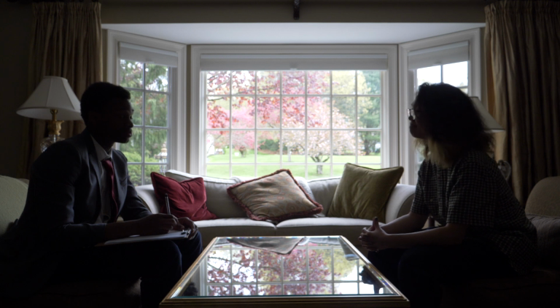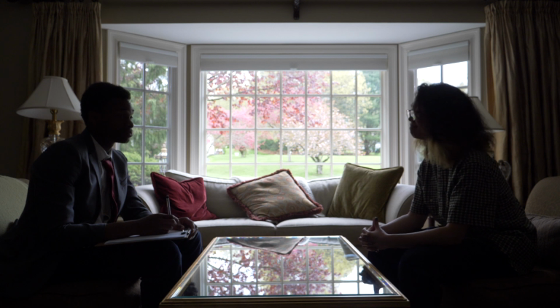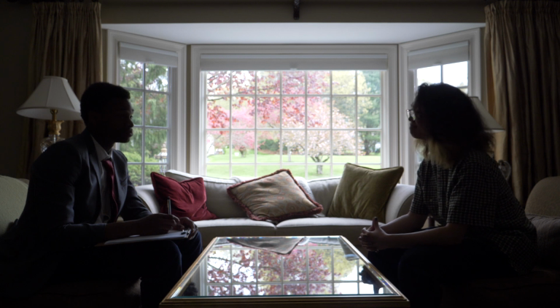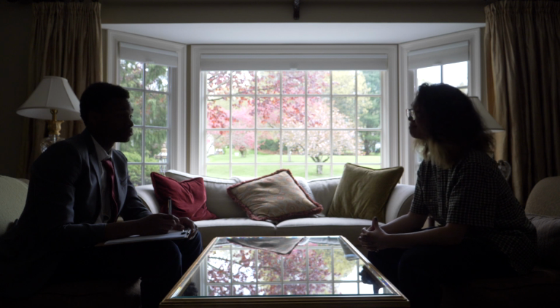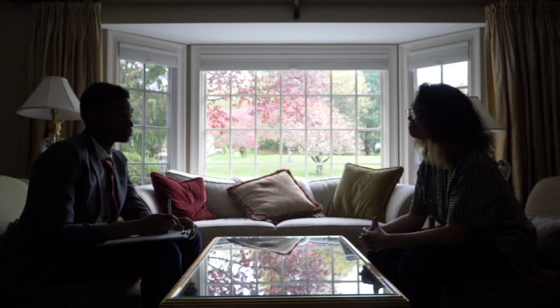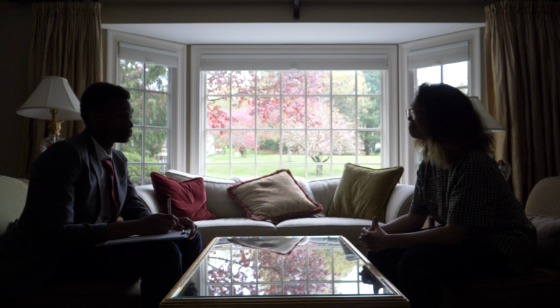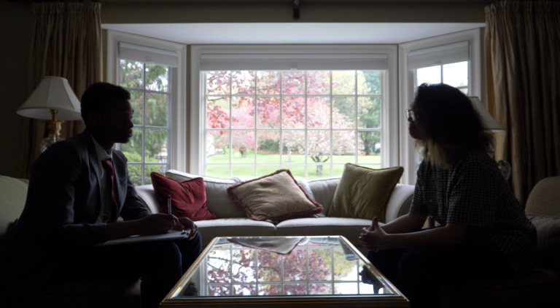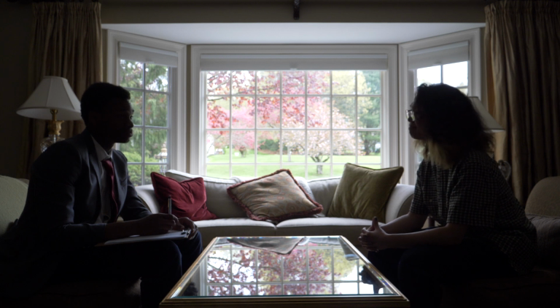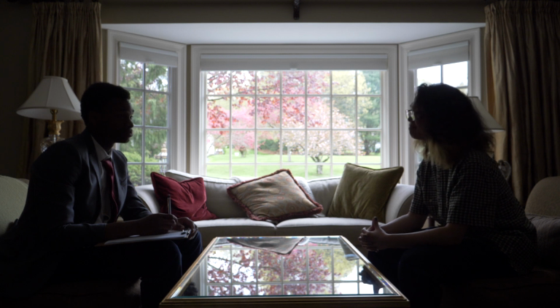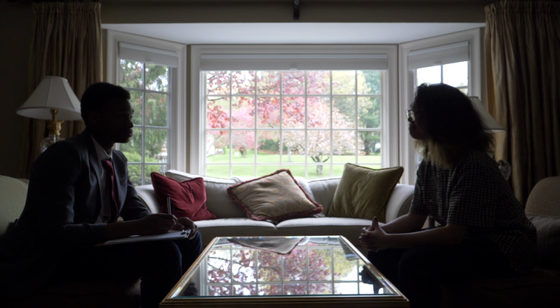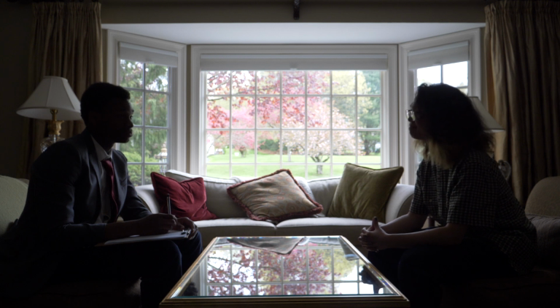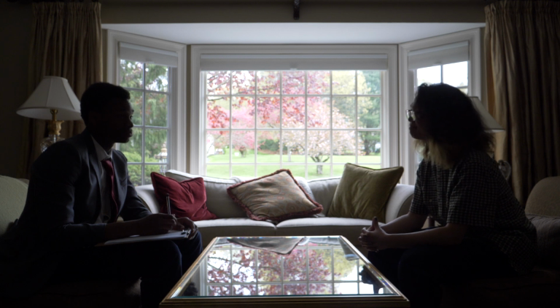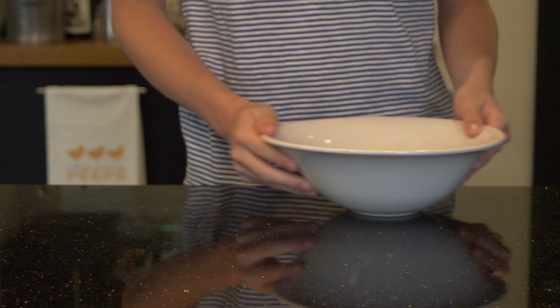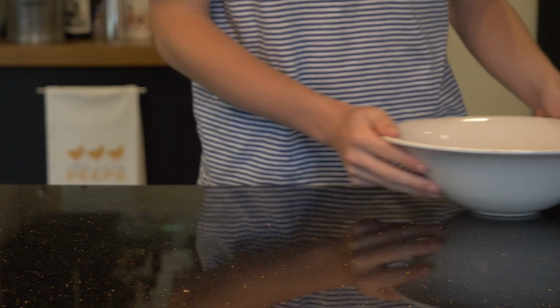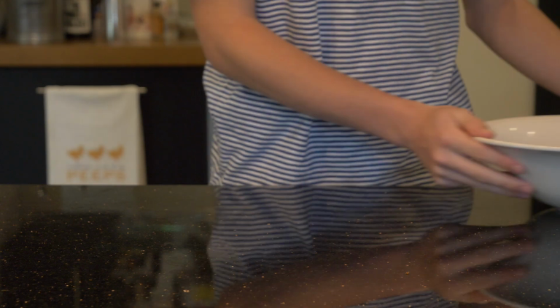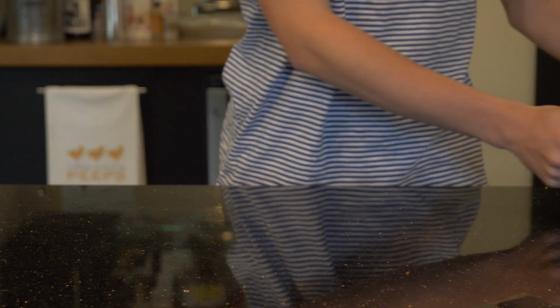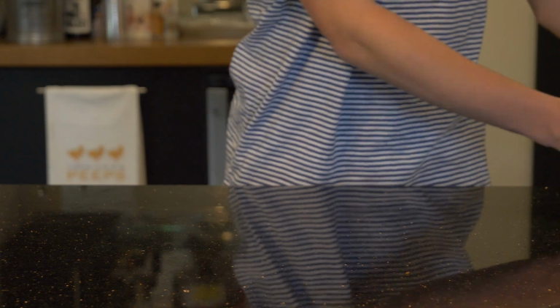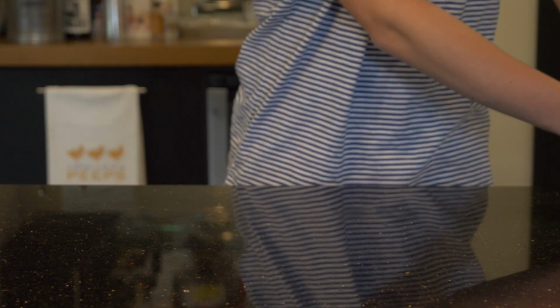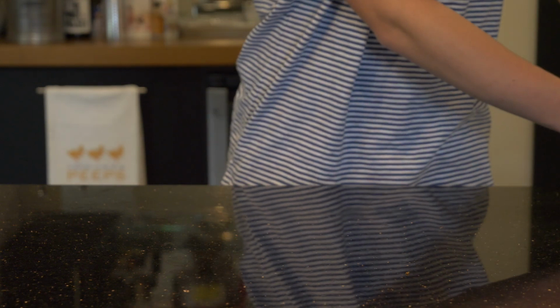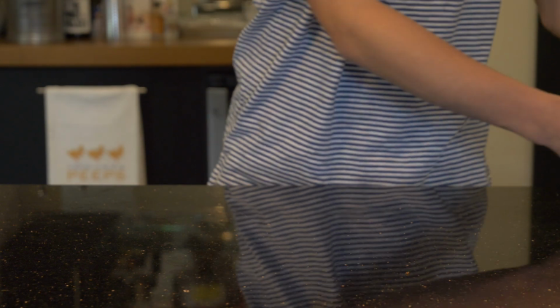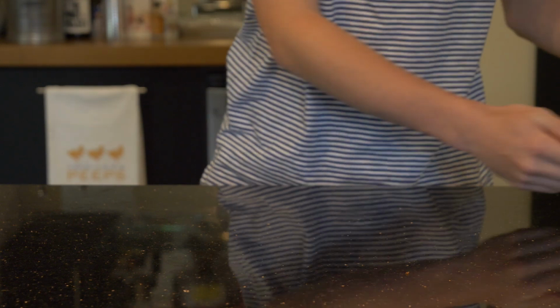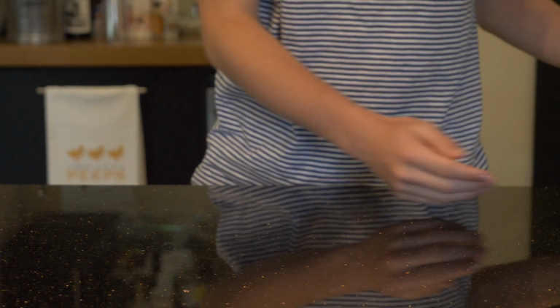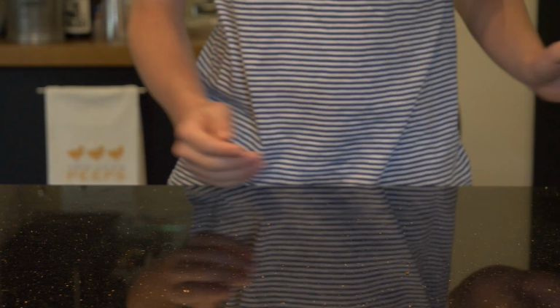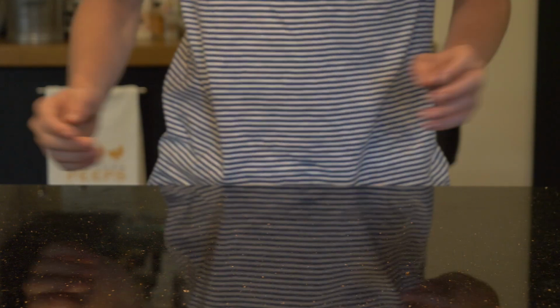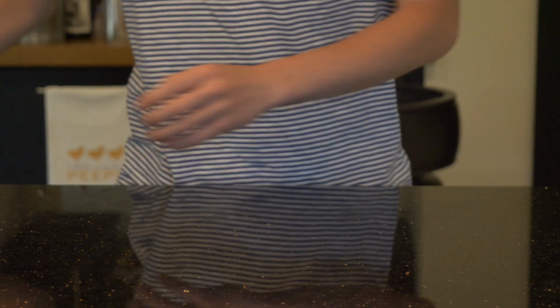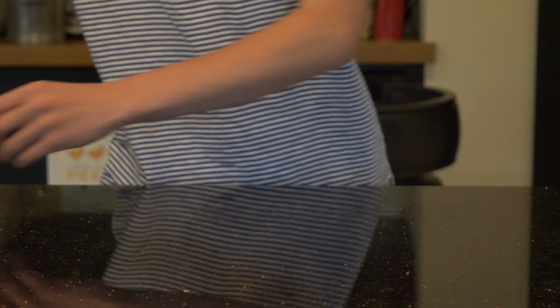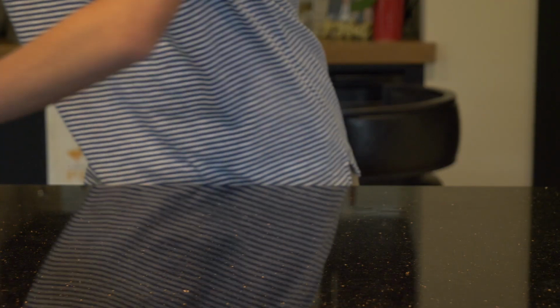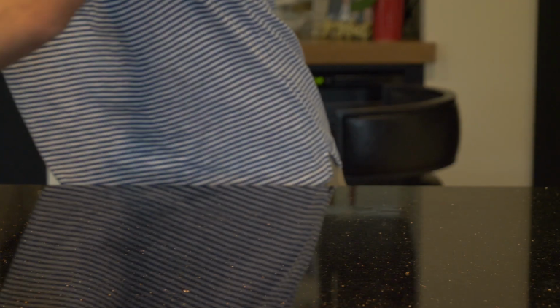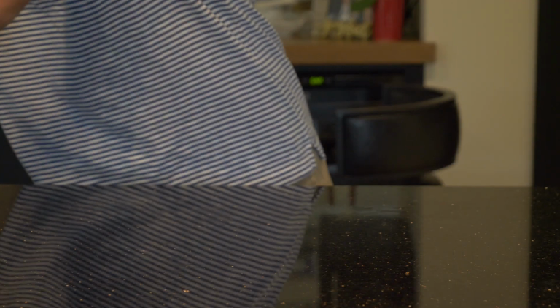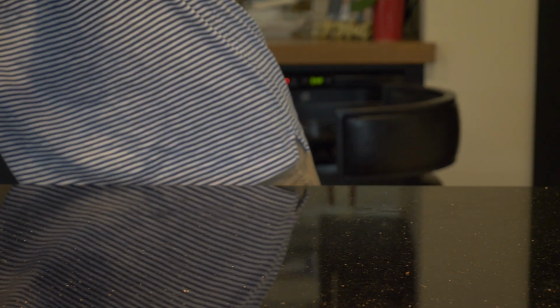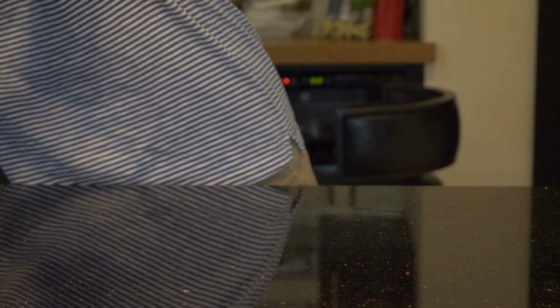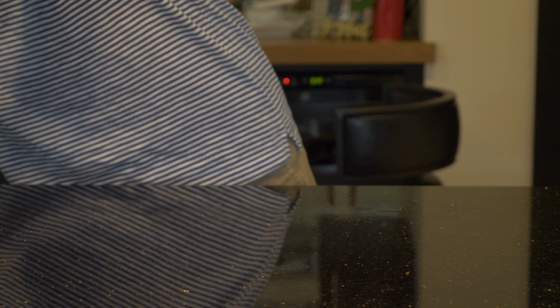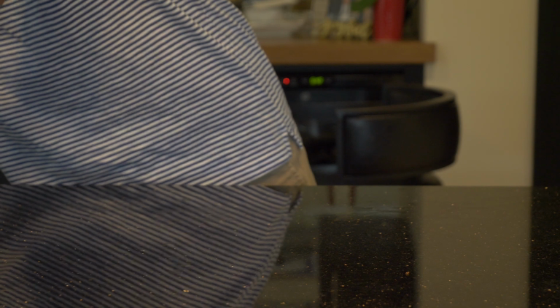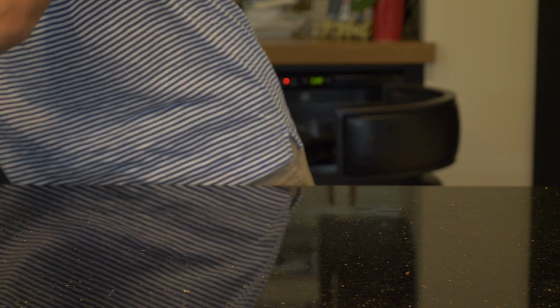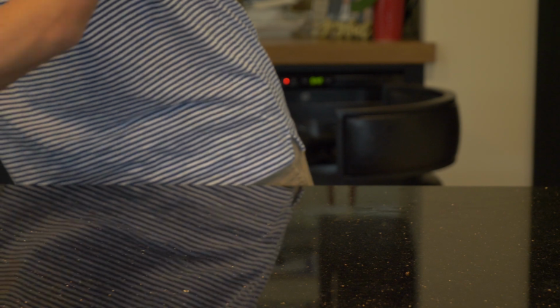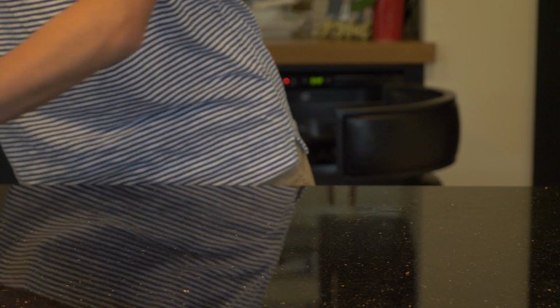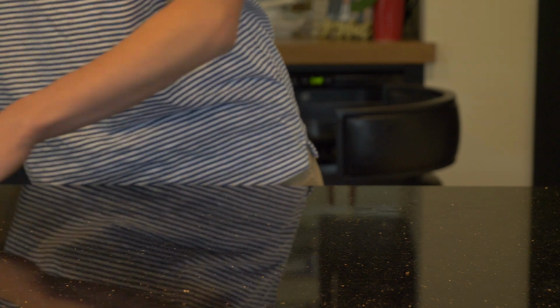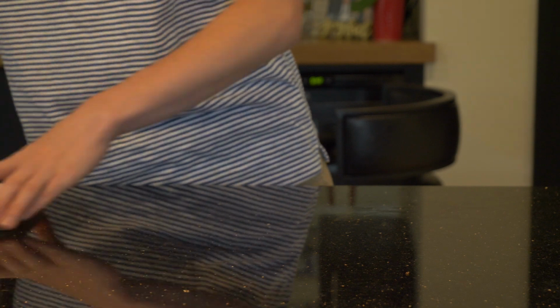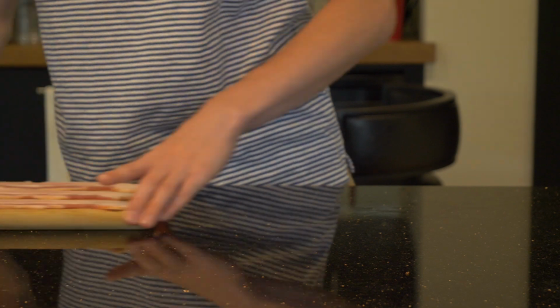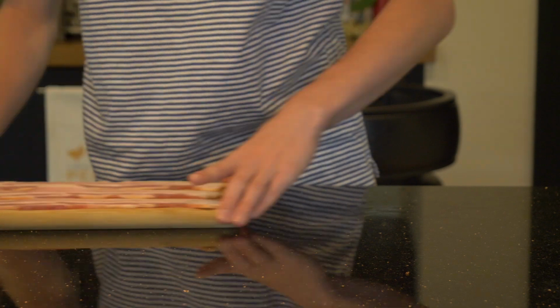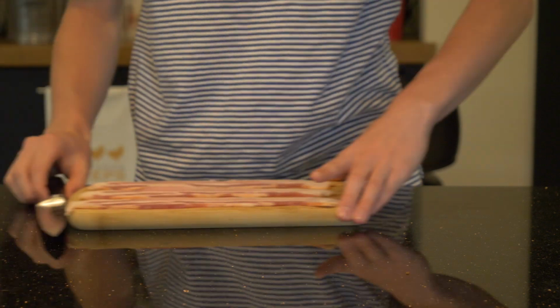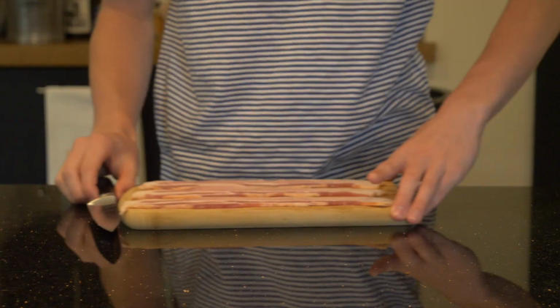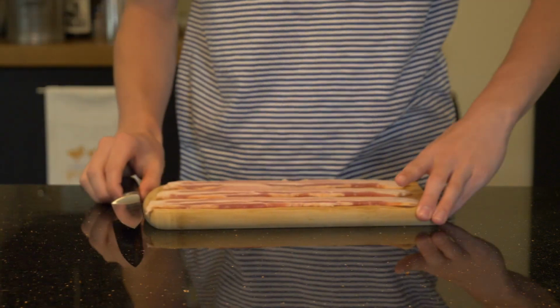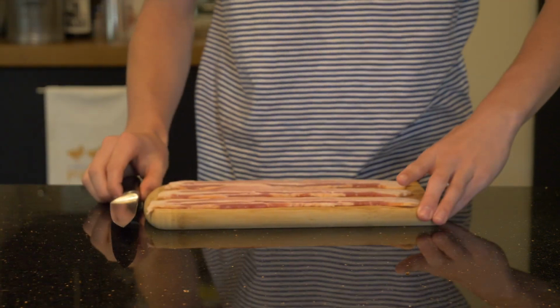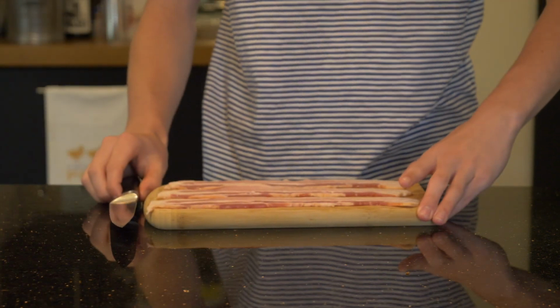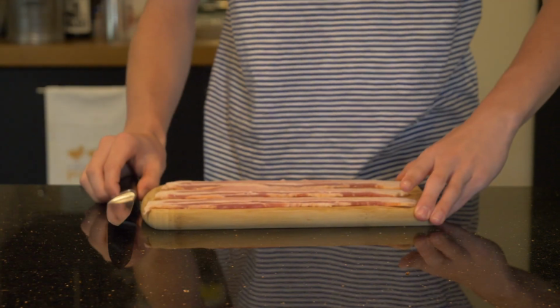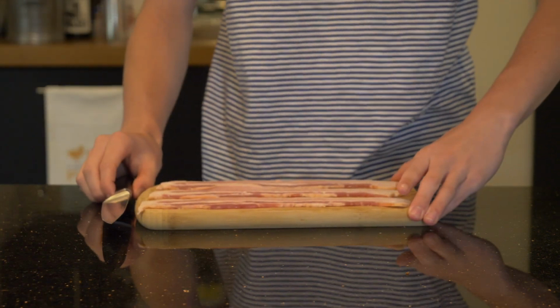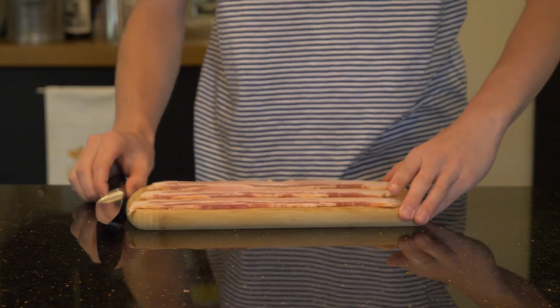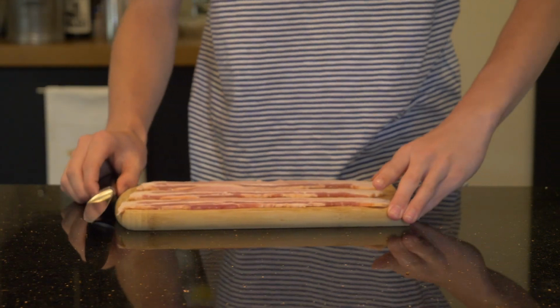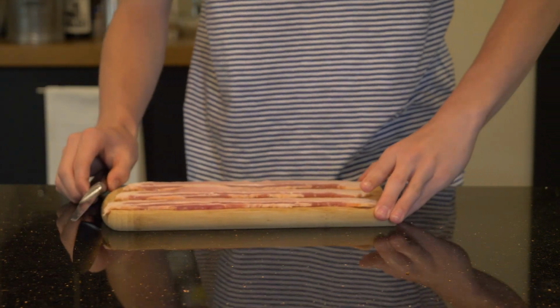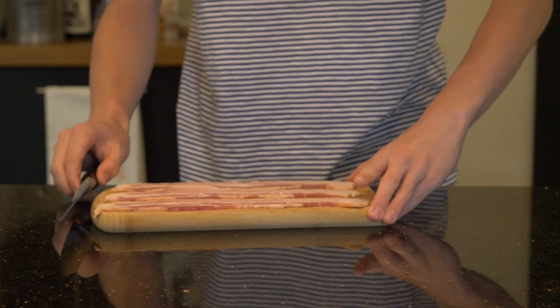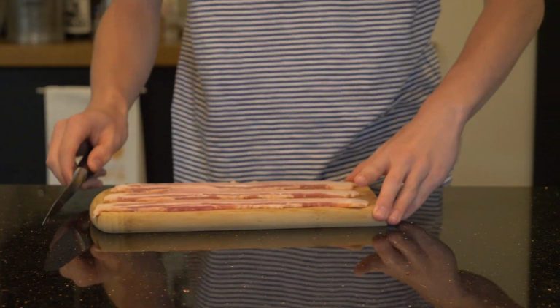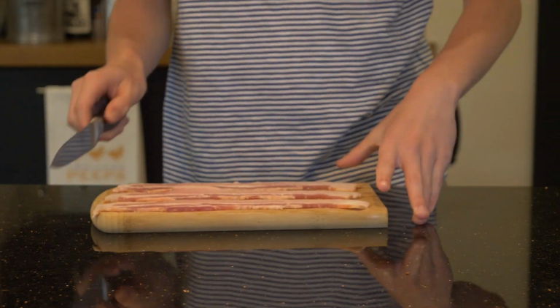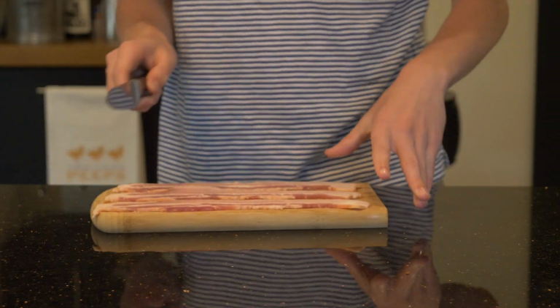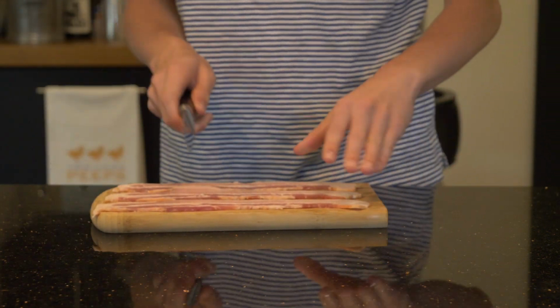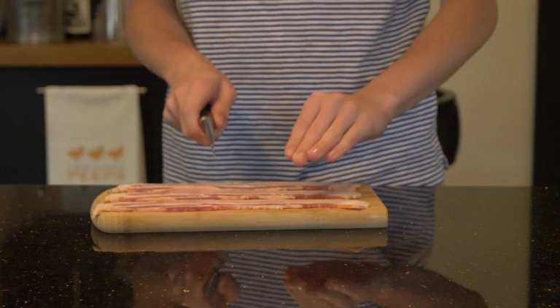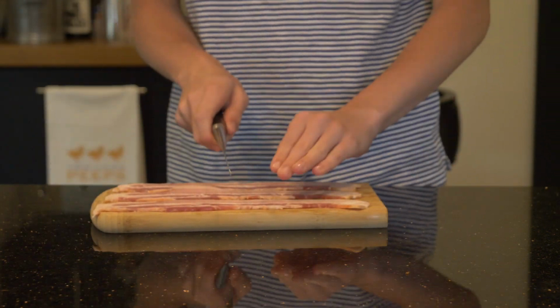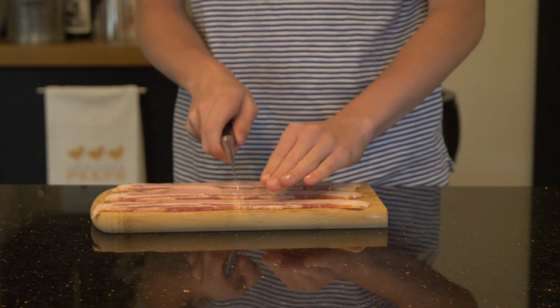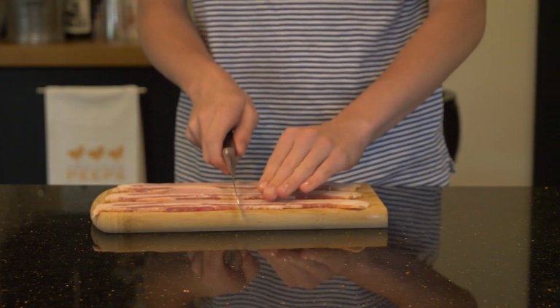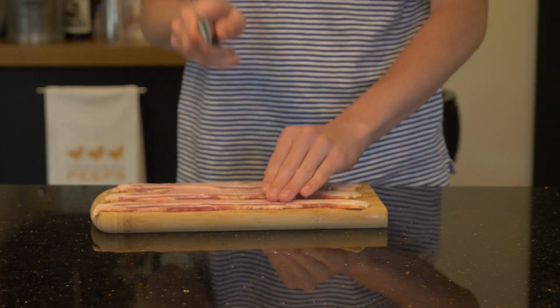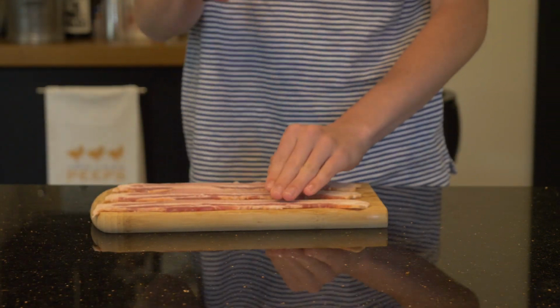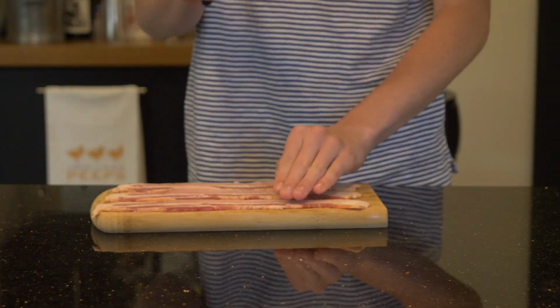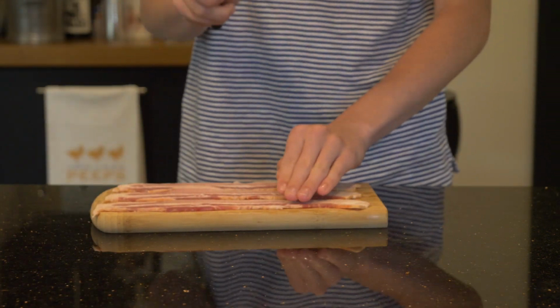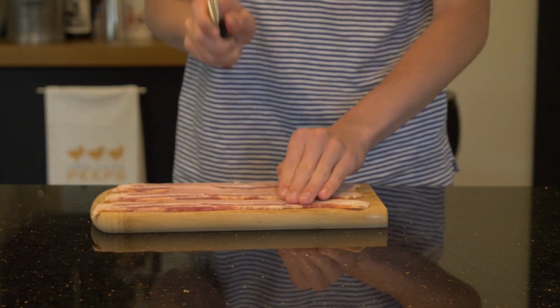Once you have your tomatoes prepped, set them aside and begin slicing up your bacon into small, thin strips, like so.